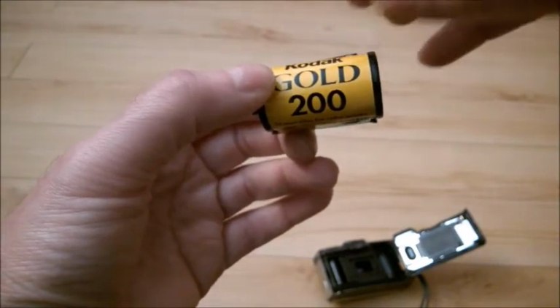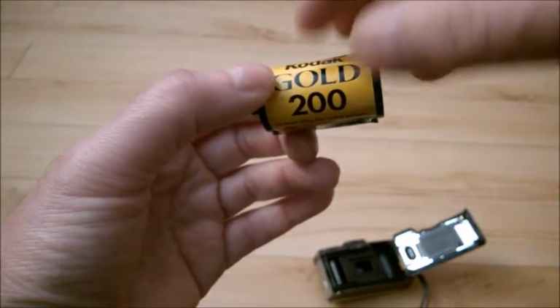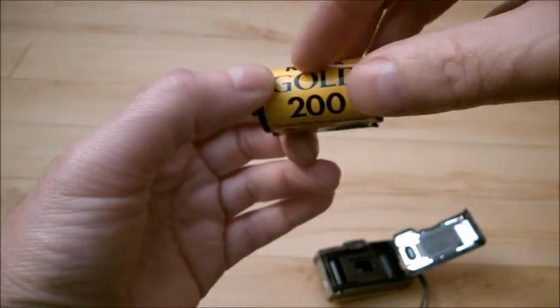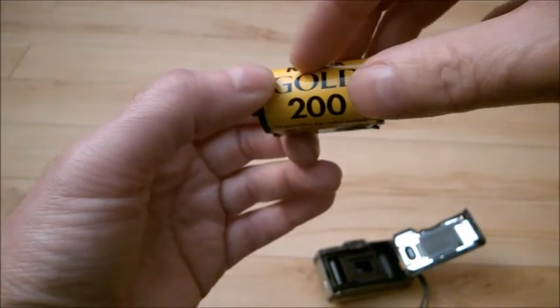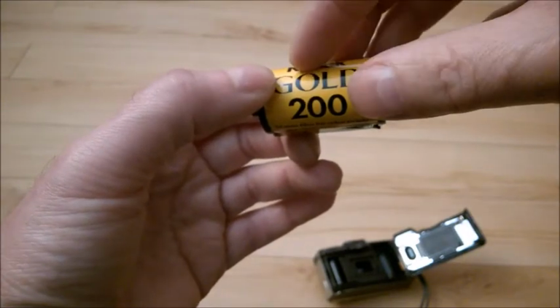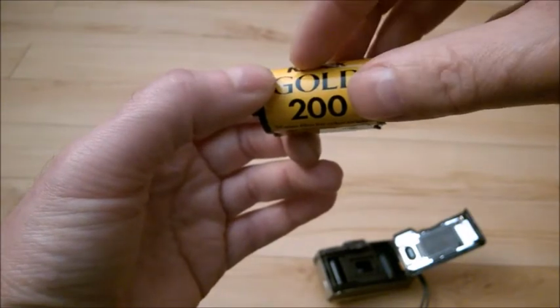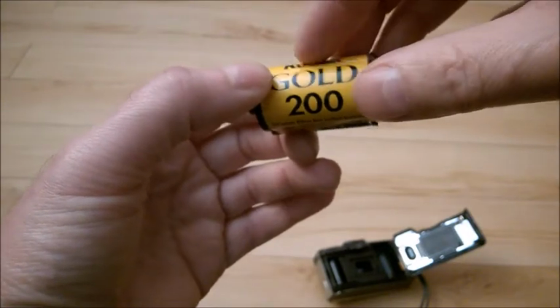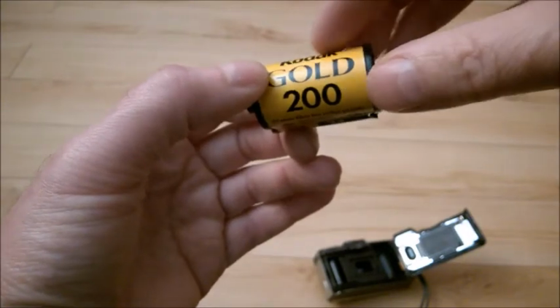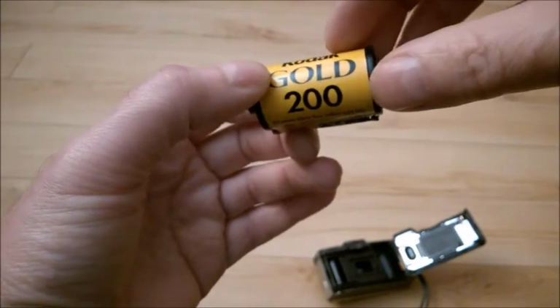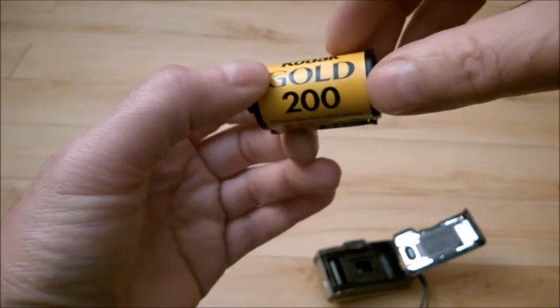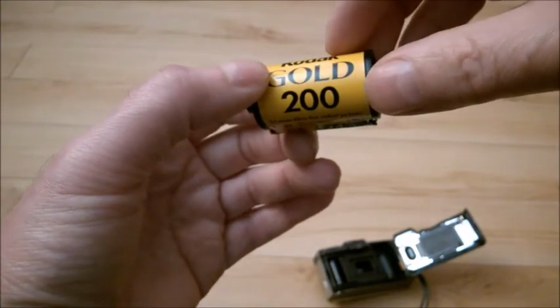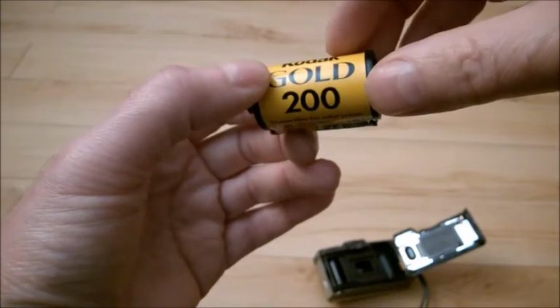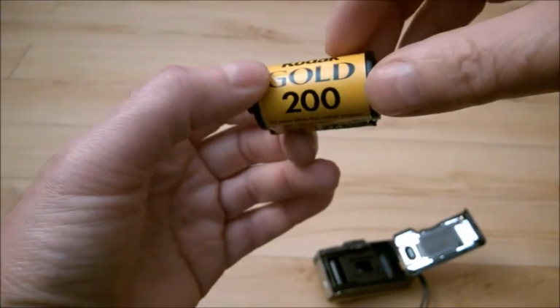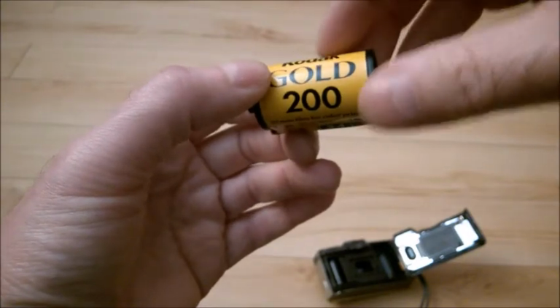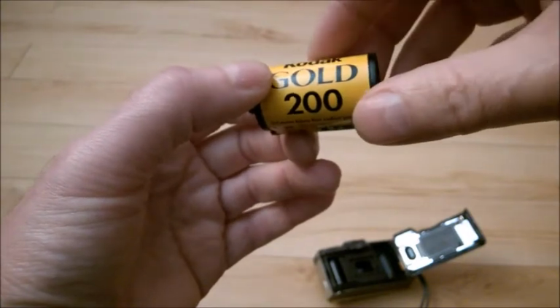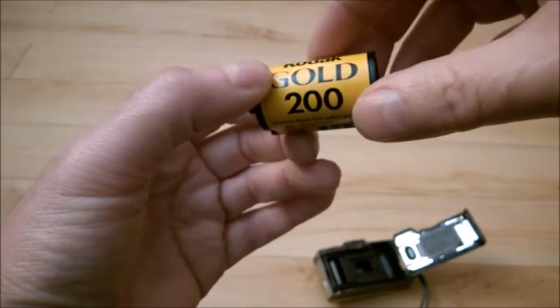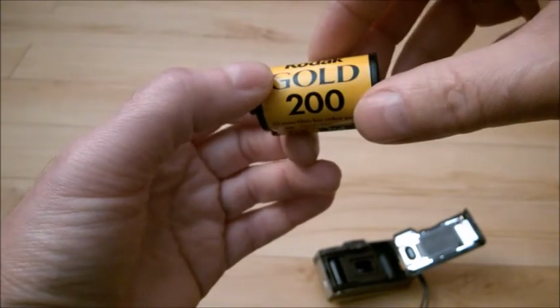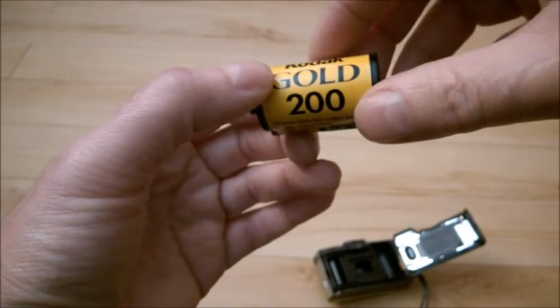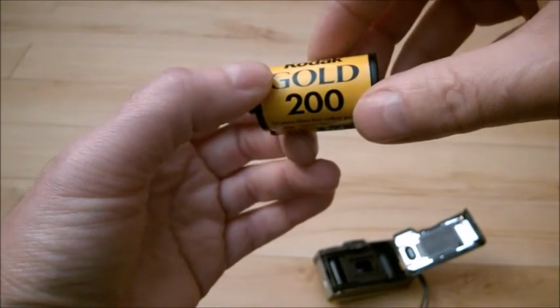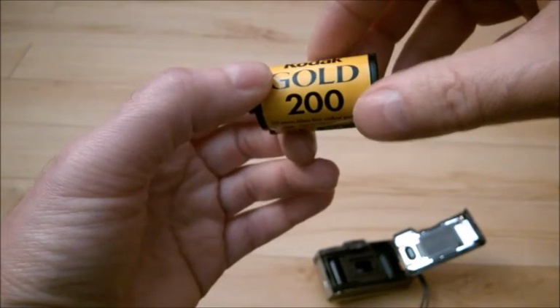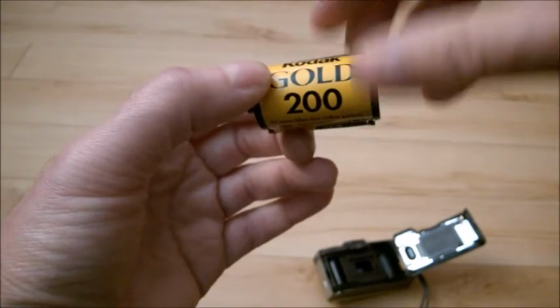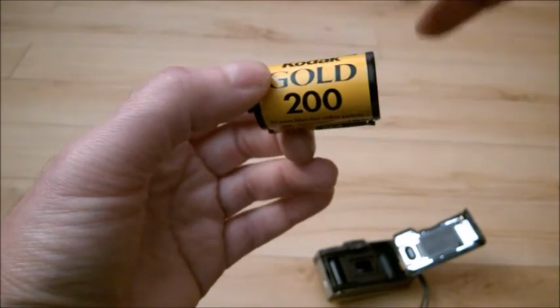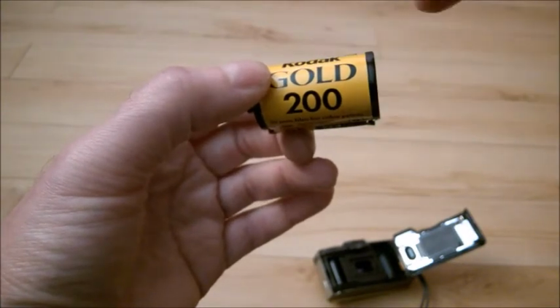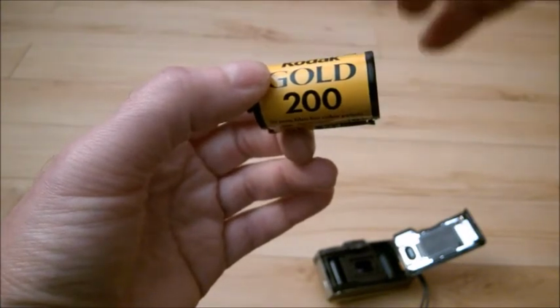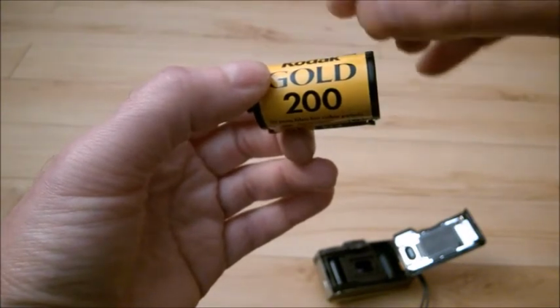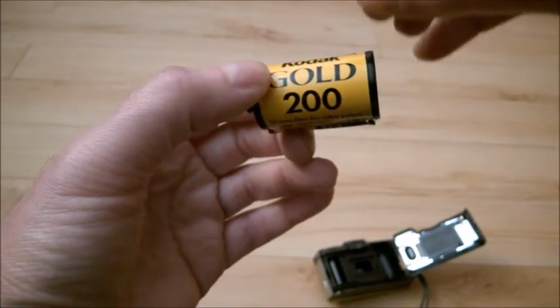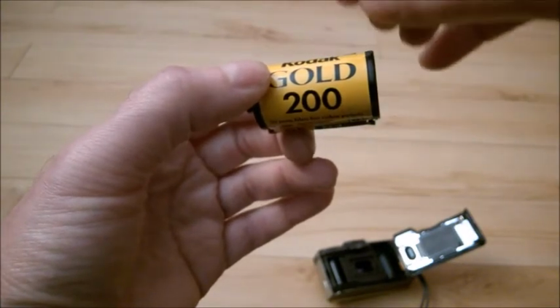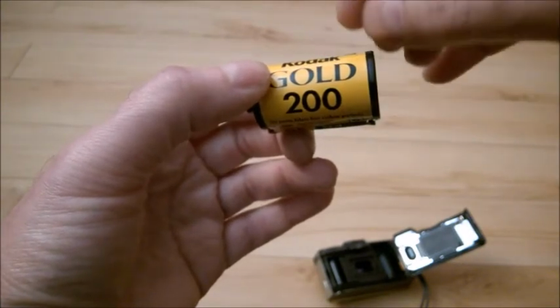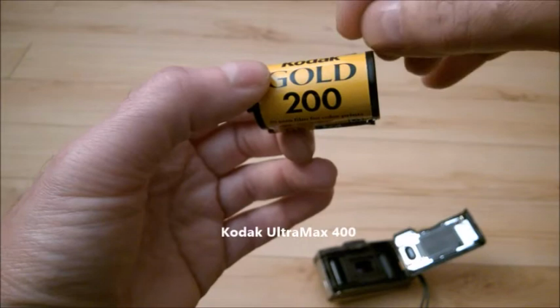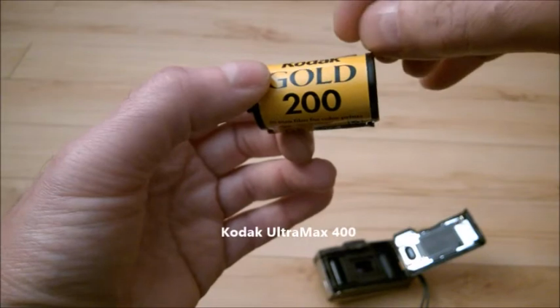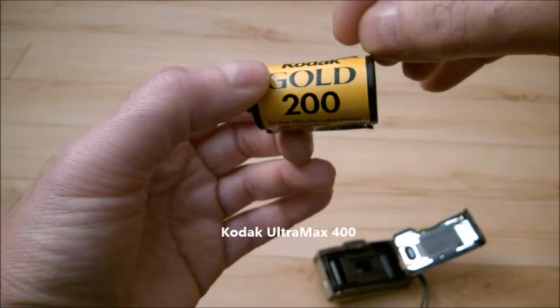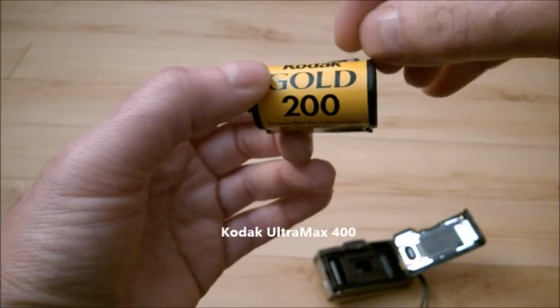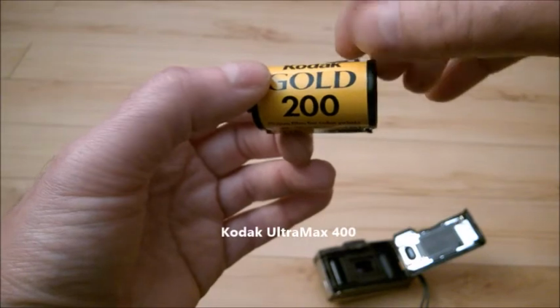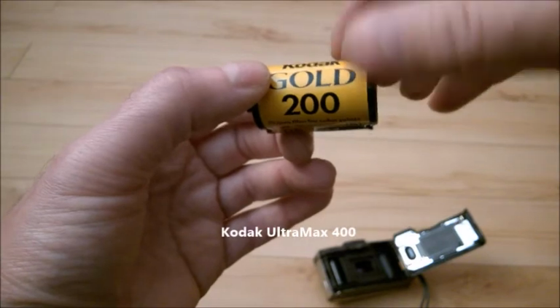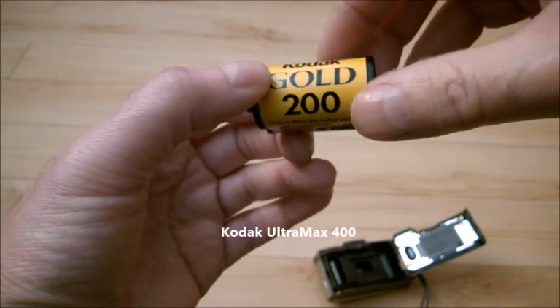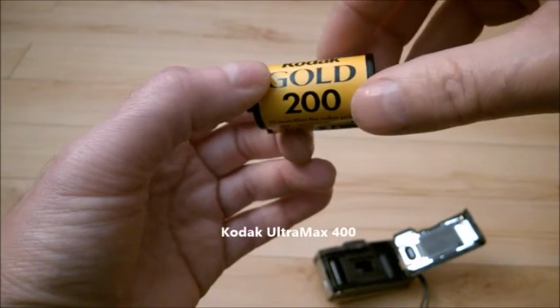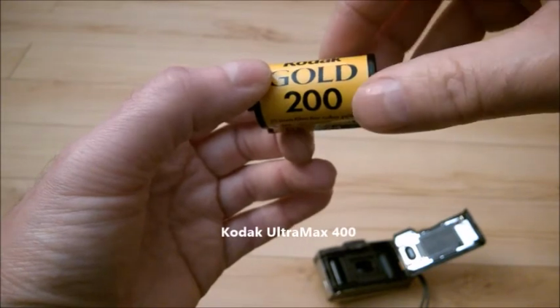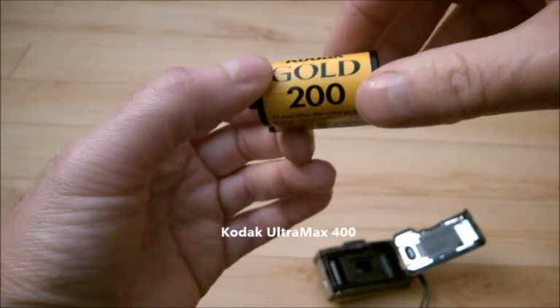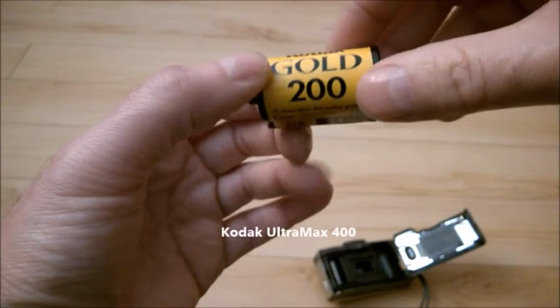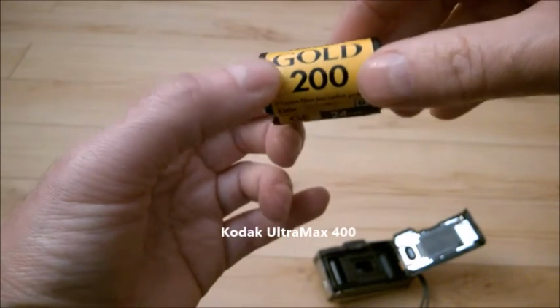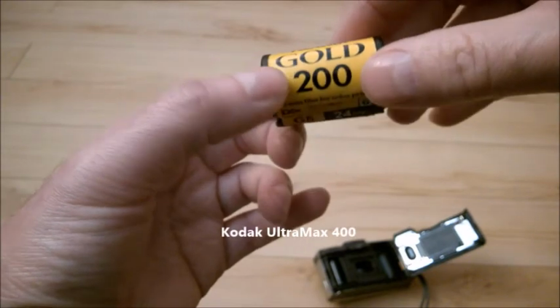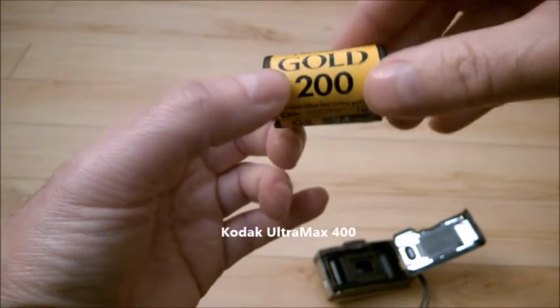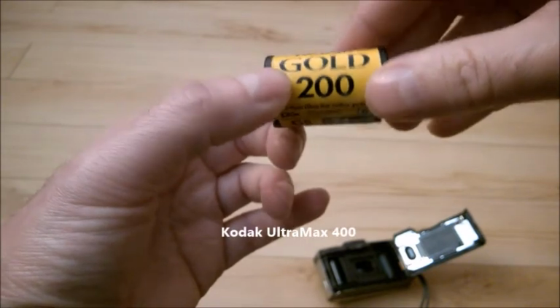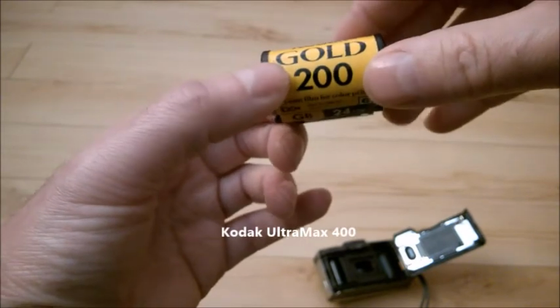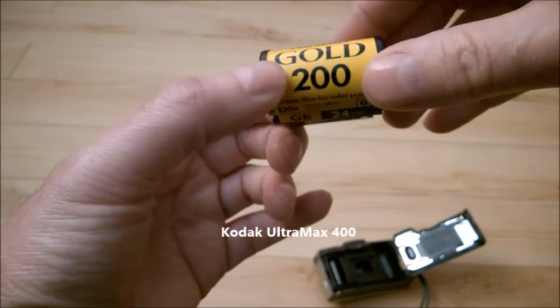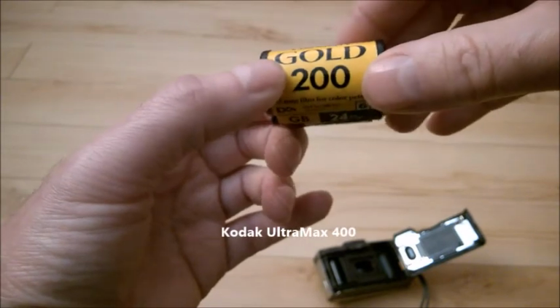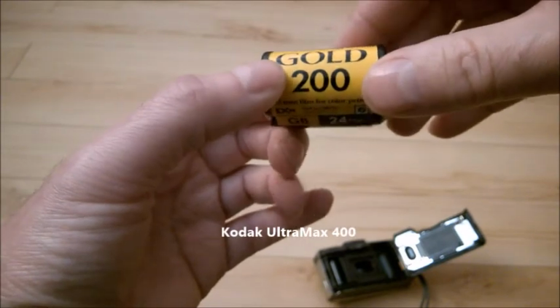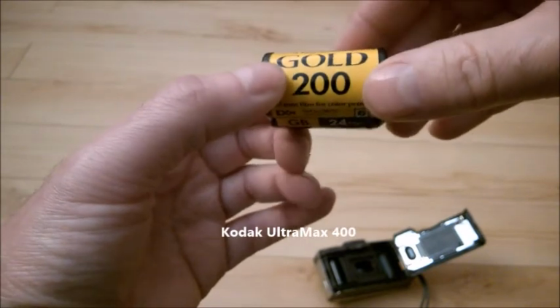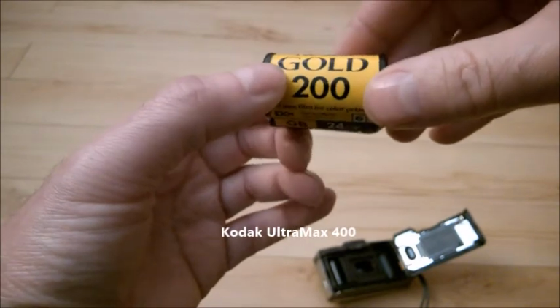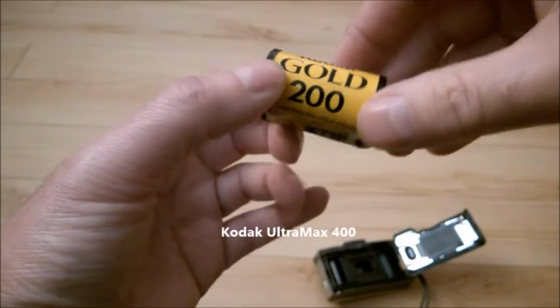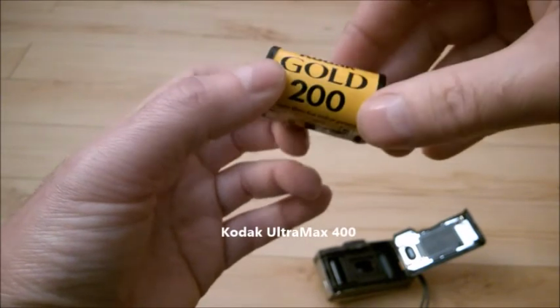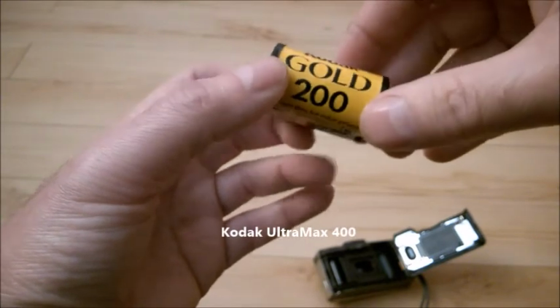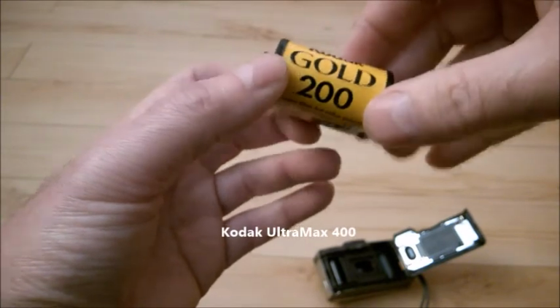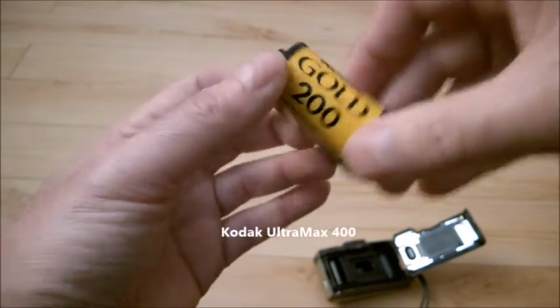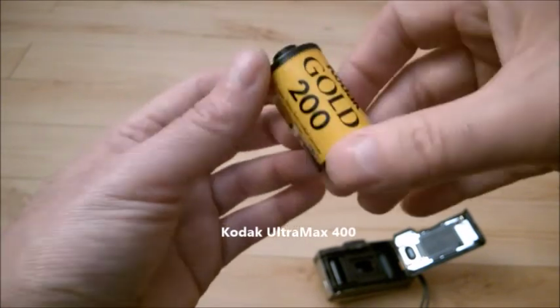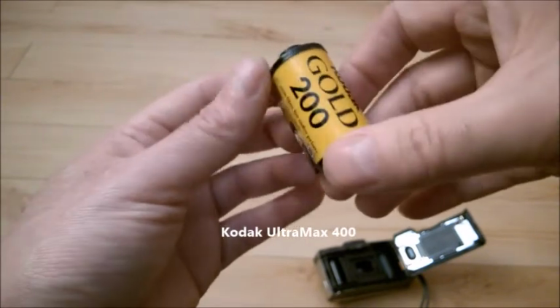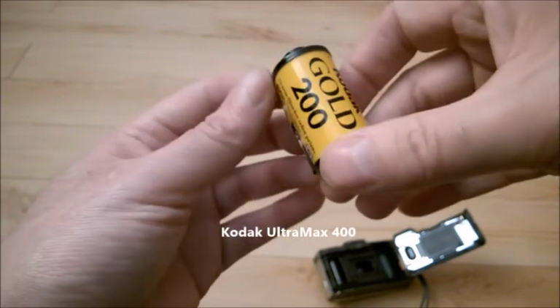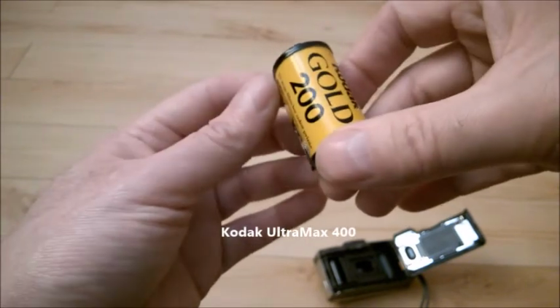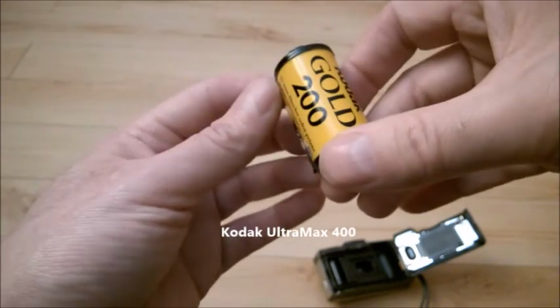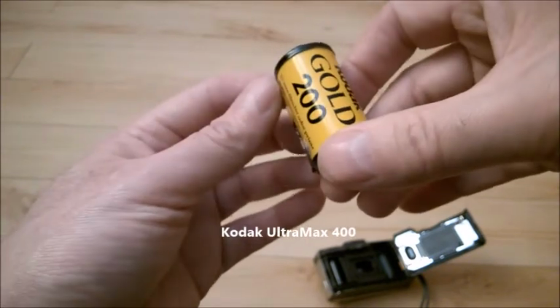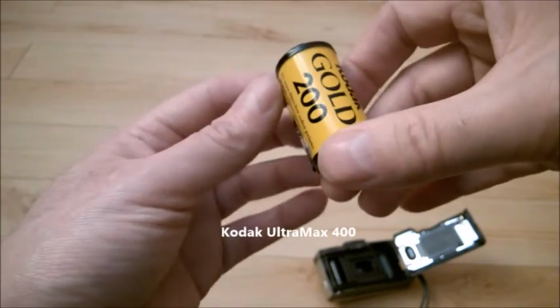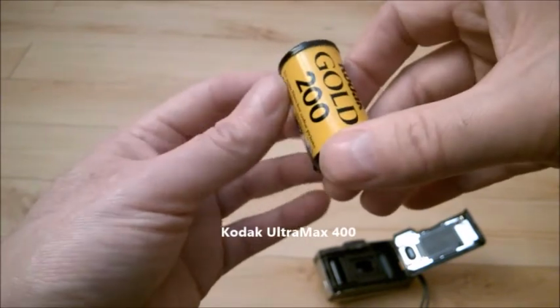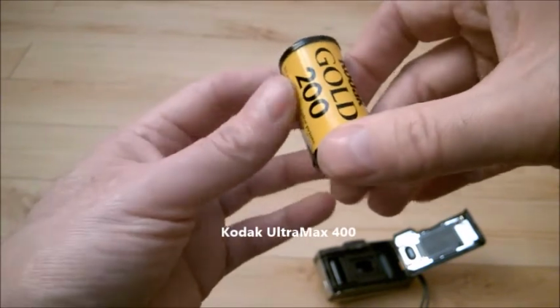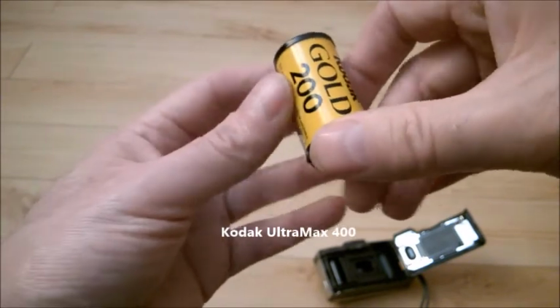I would recommend Kodak Gold 200 and ColorMax — I think ColorMax is the second one I tried. They are worth trying, give them a try.